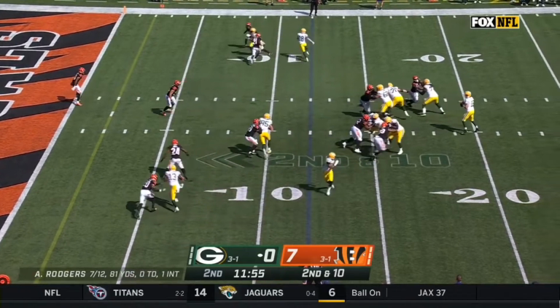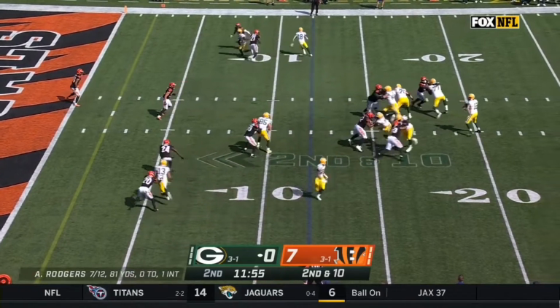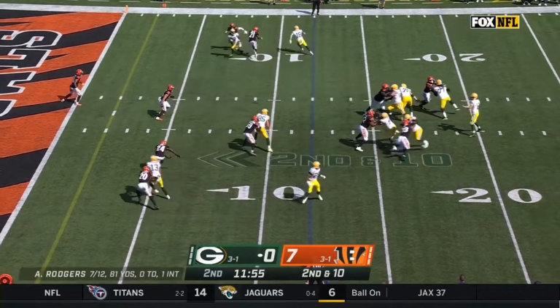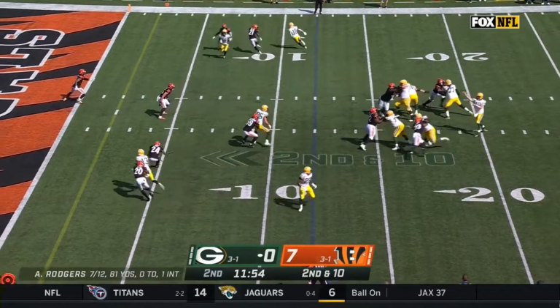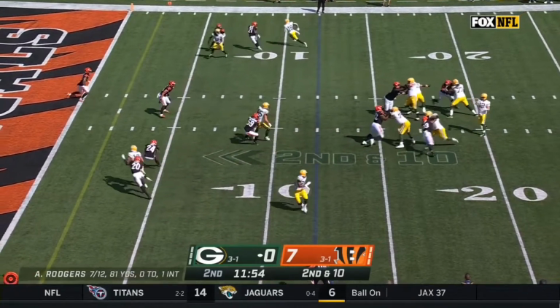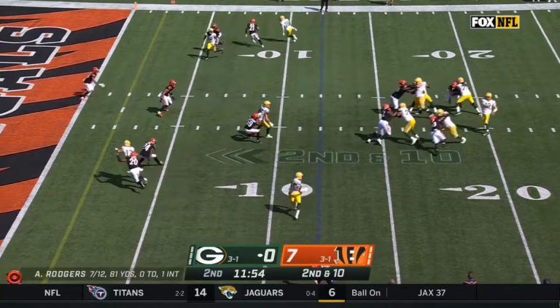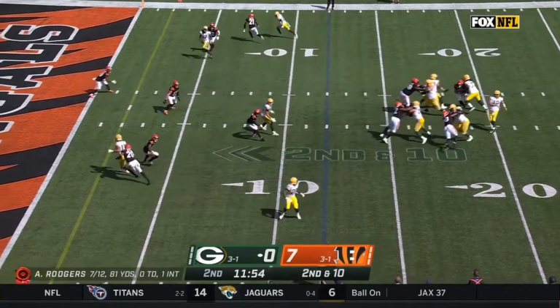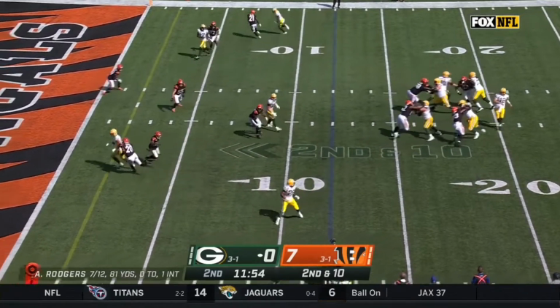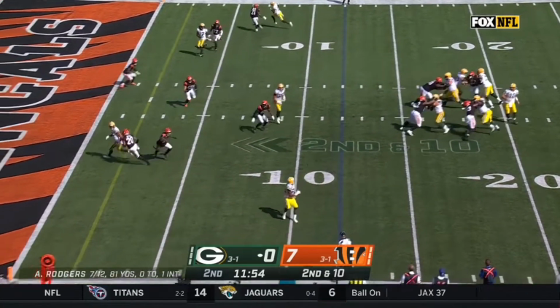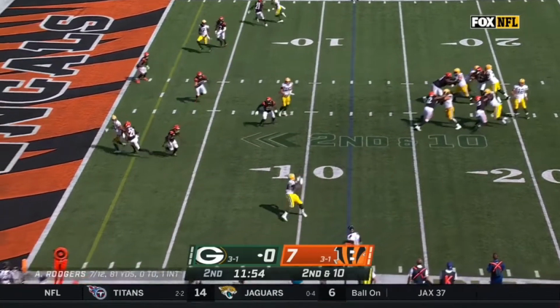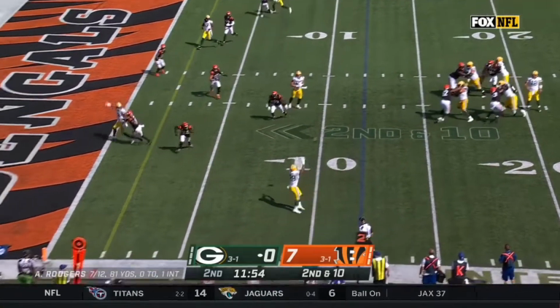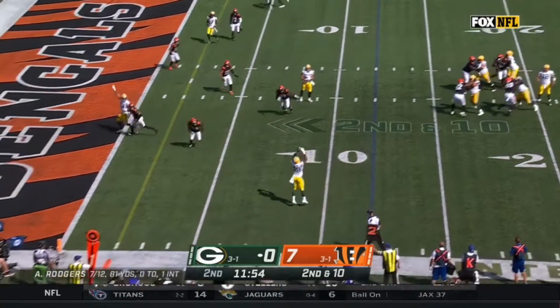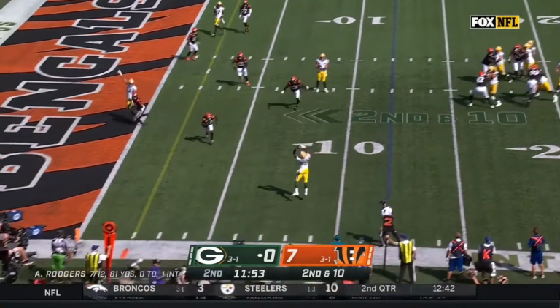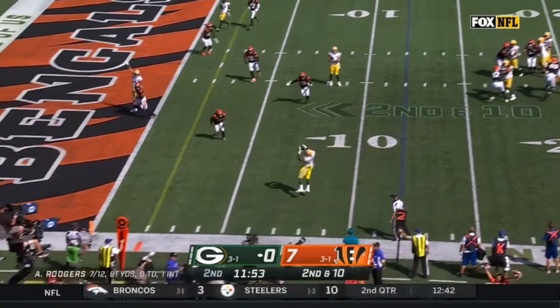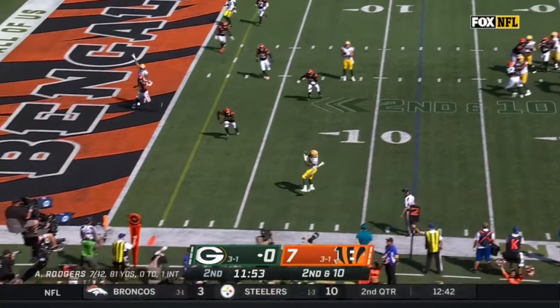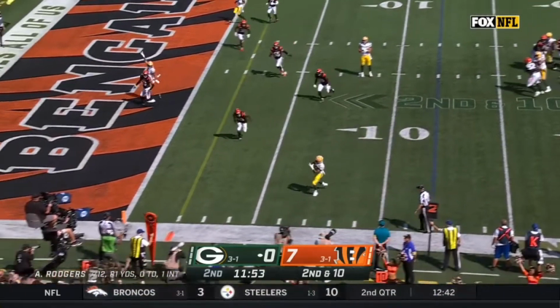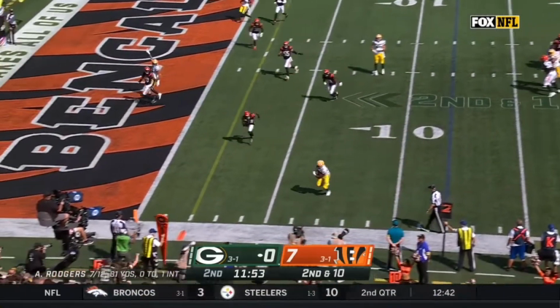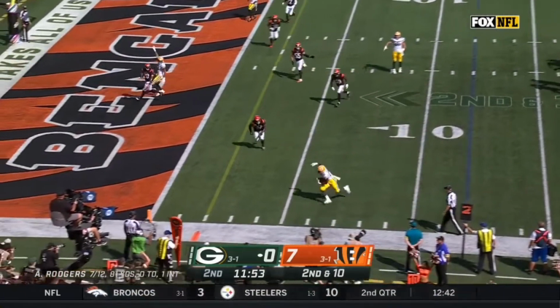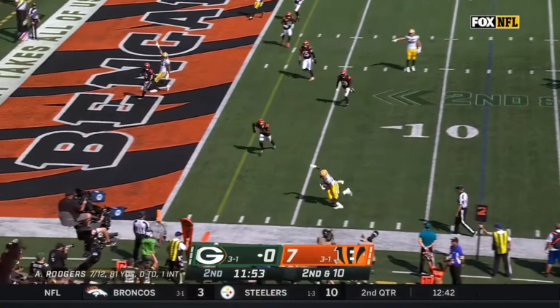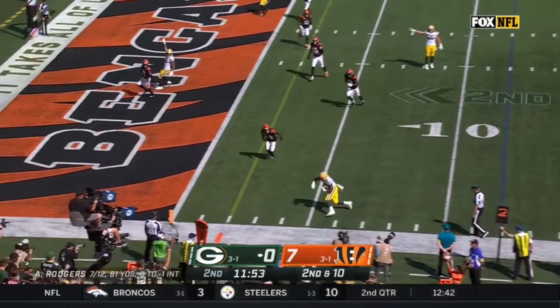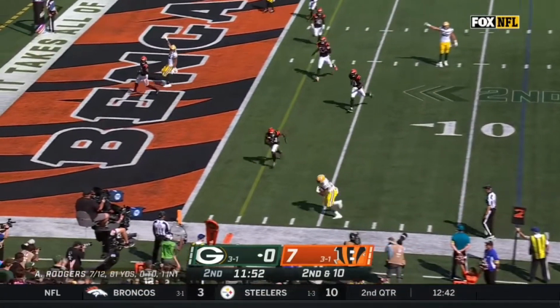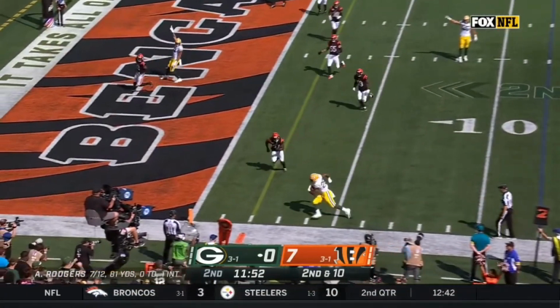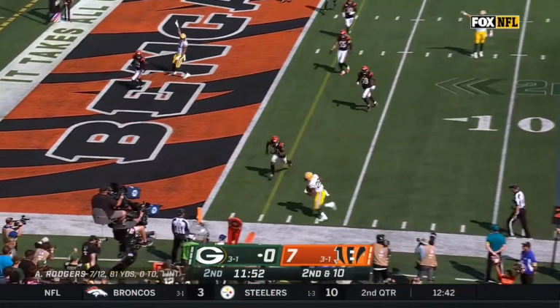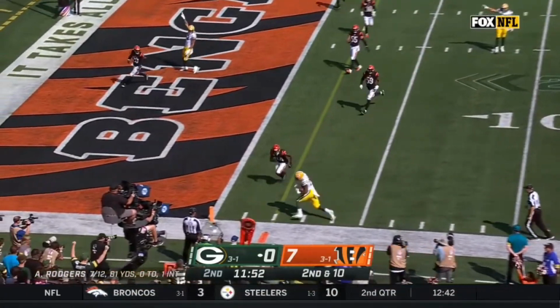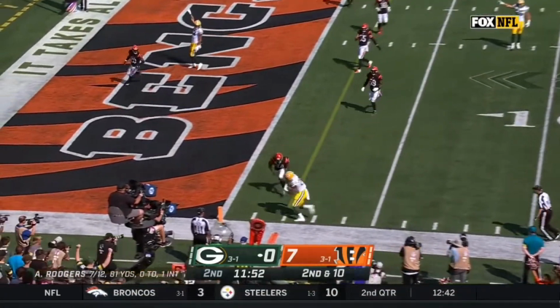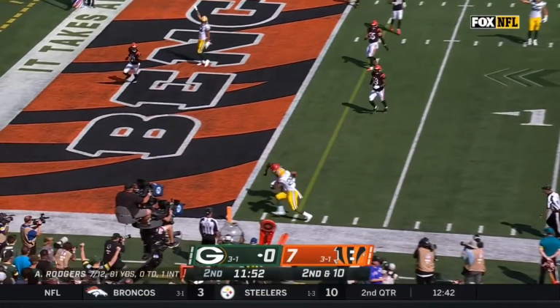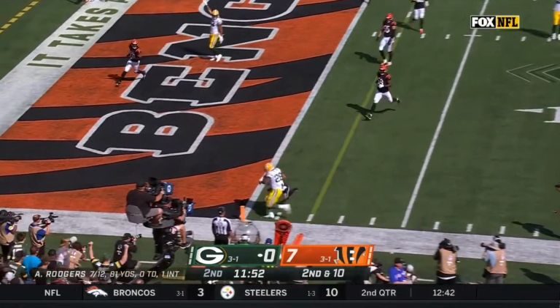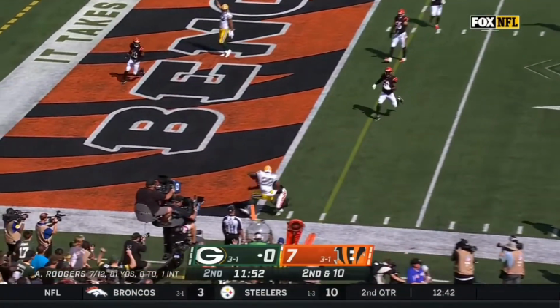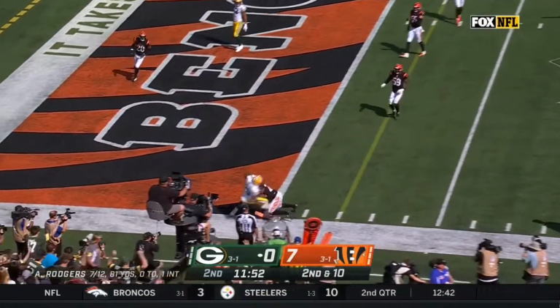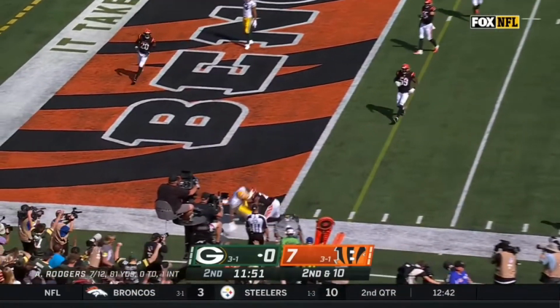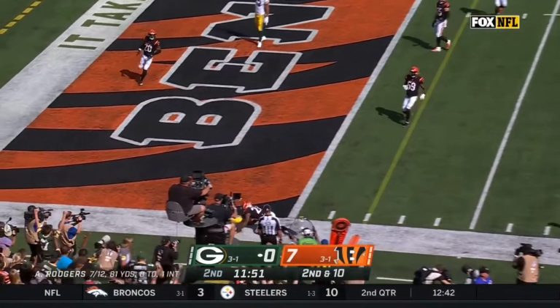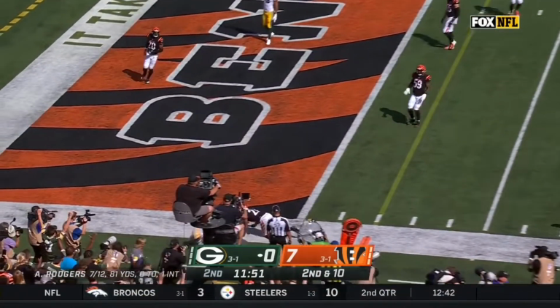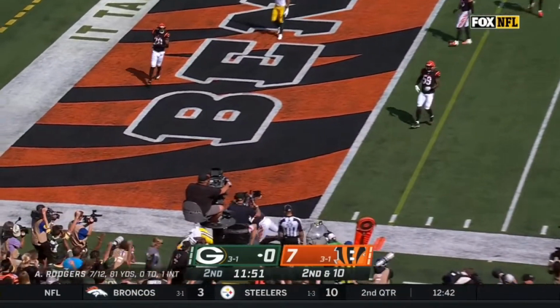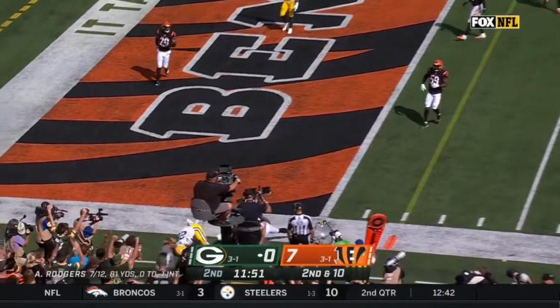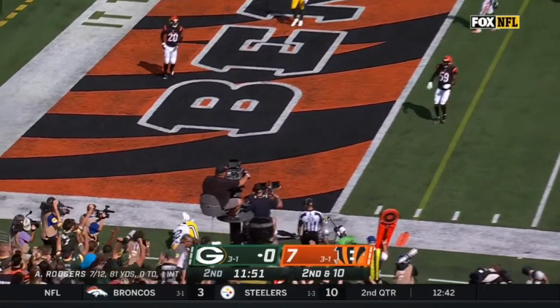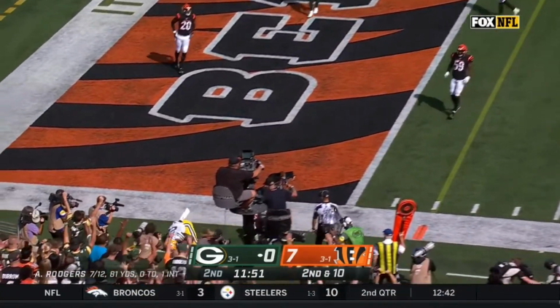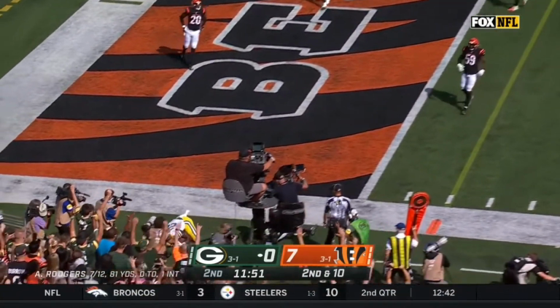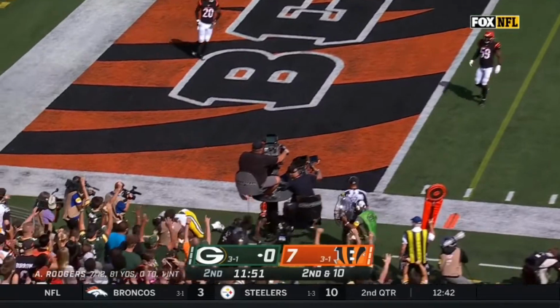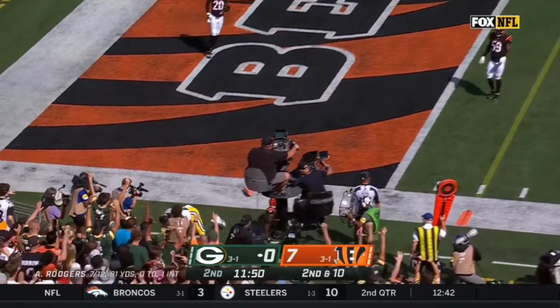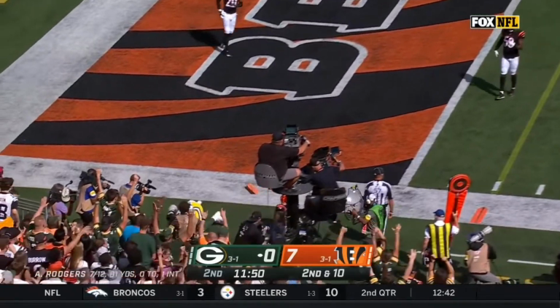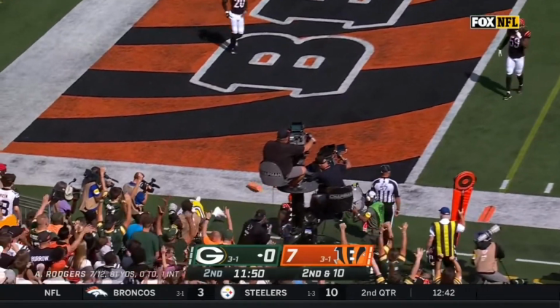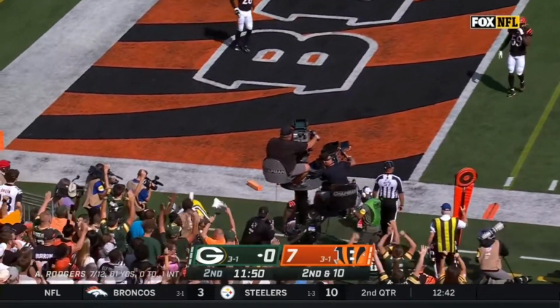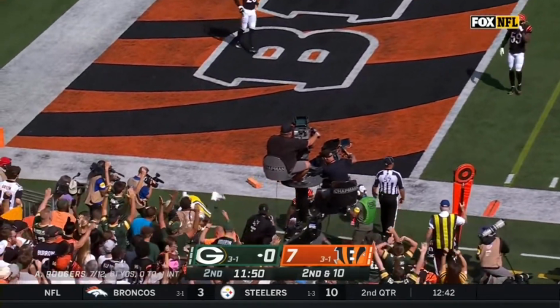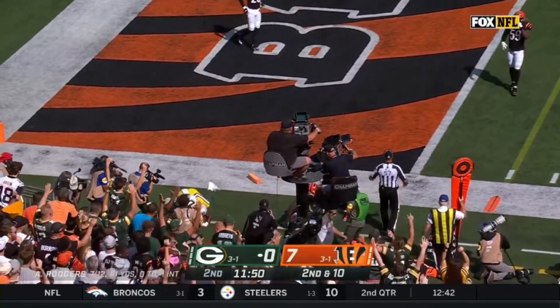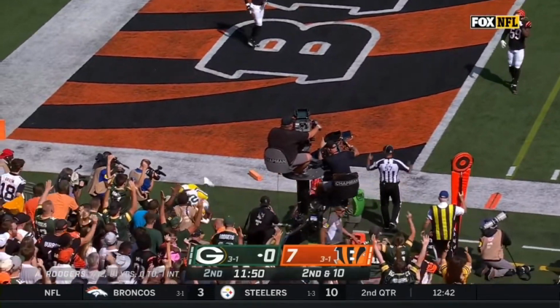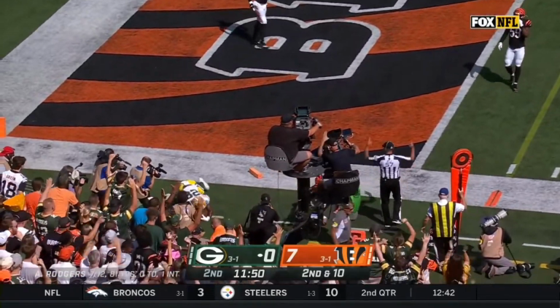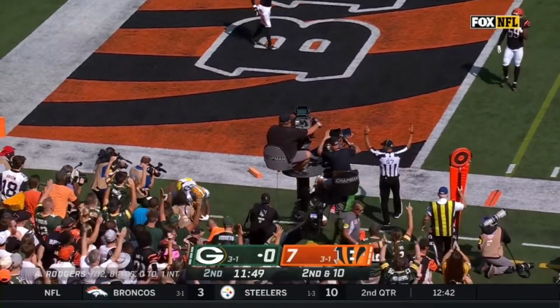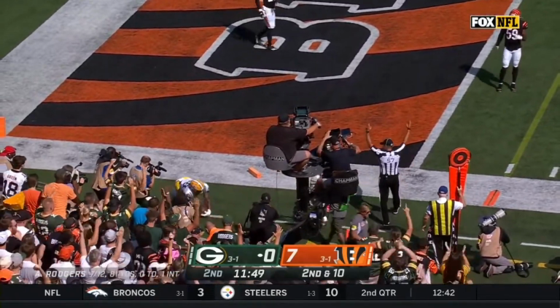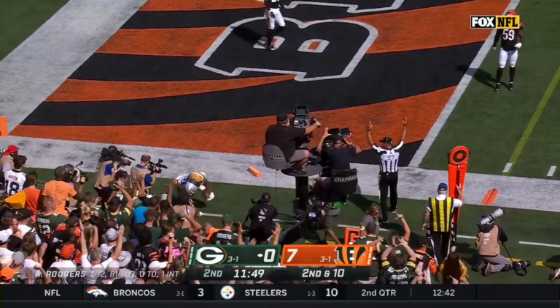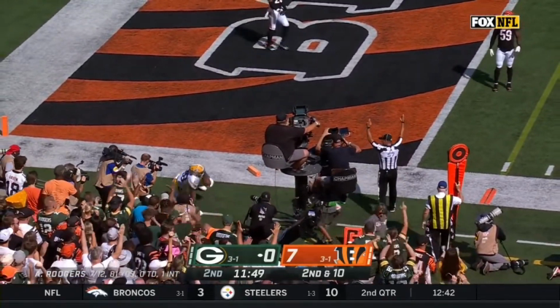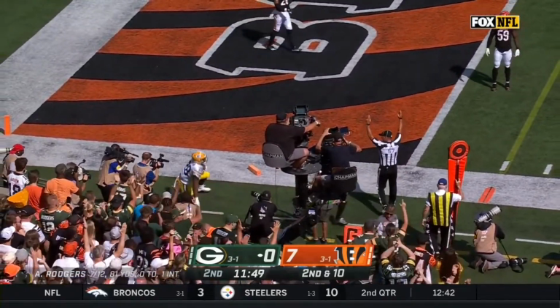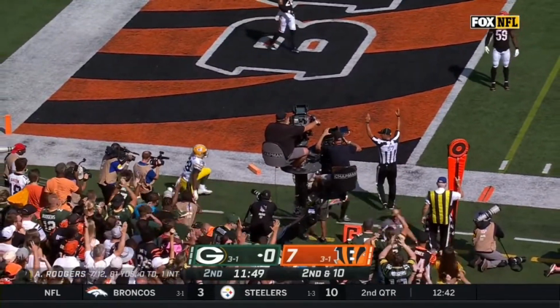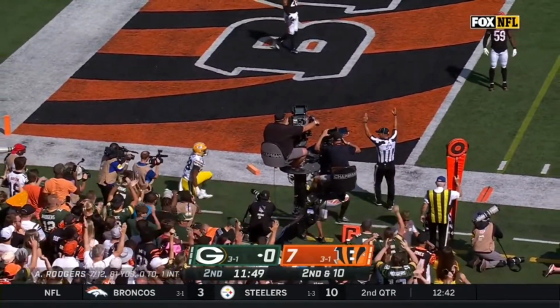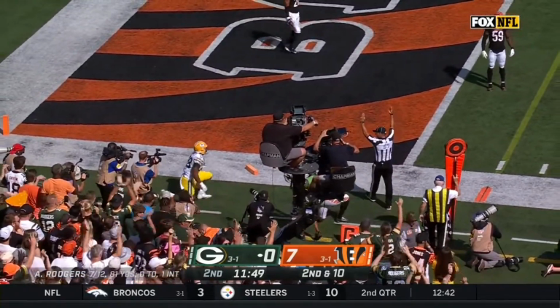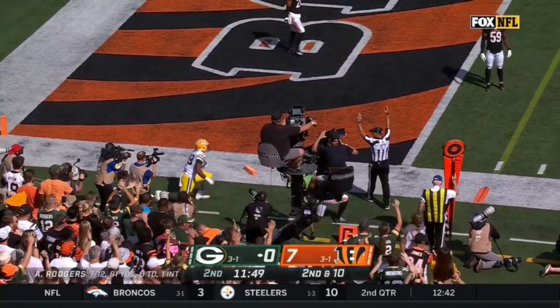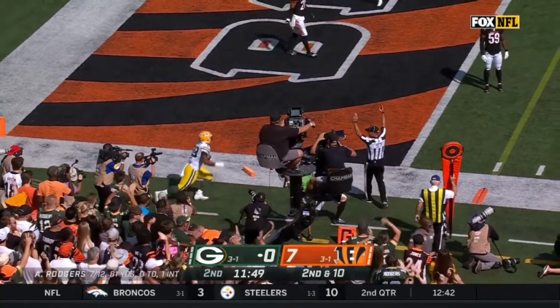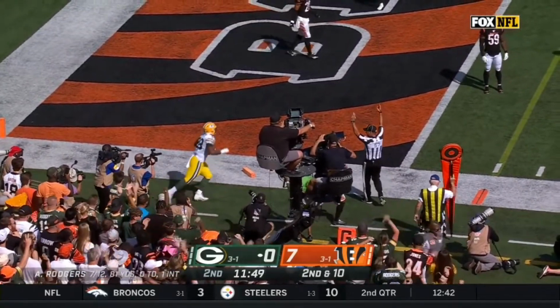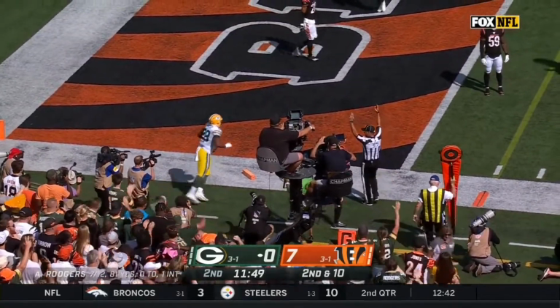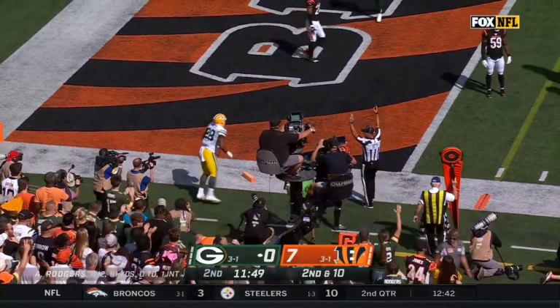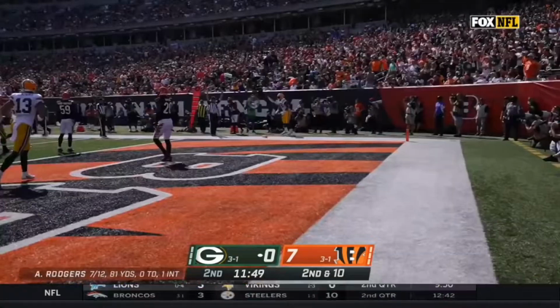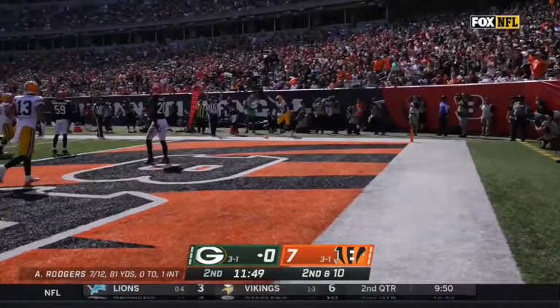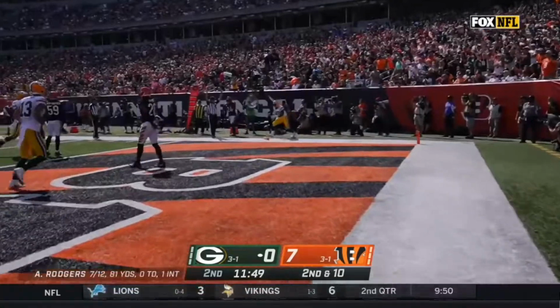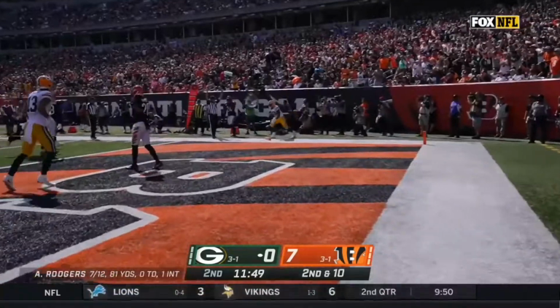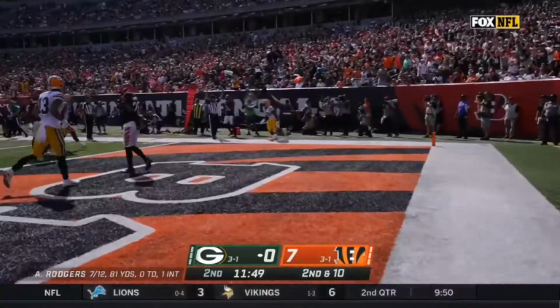Rogers on second down. It's caught by Dillon. It's a Packers touchdown.